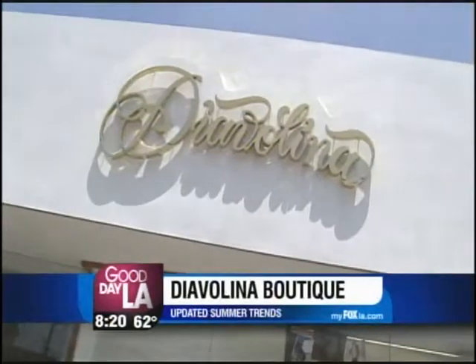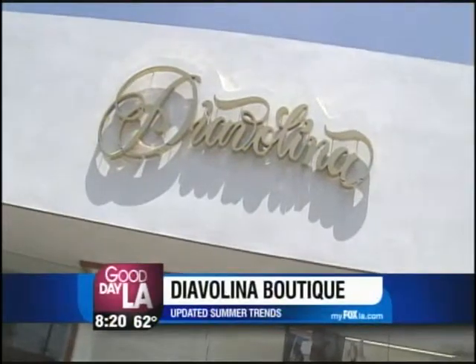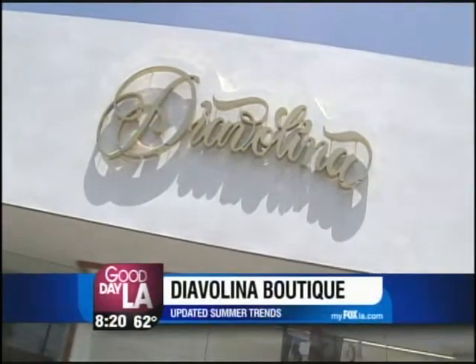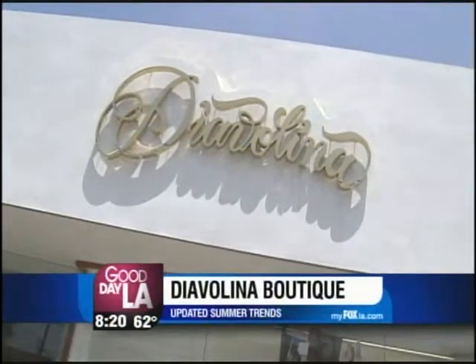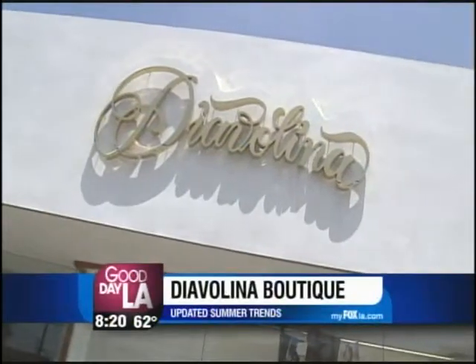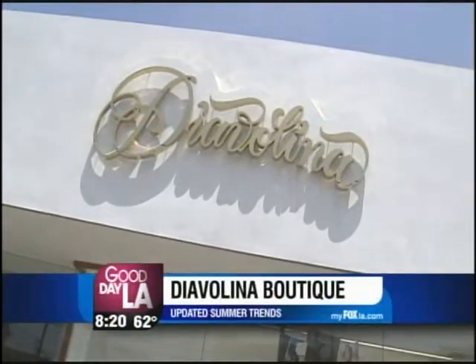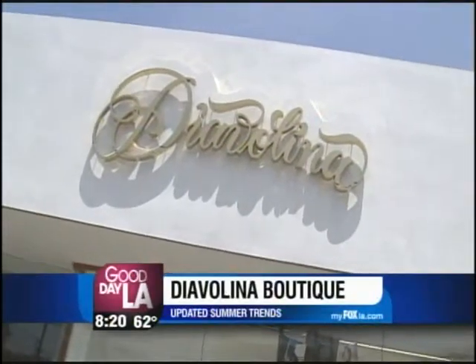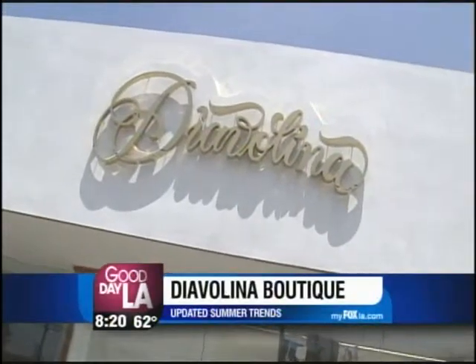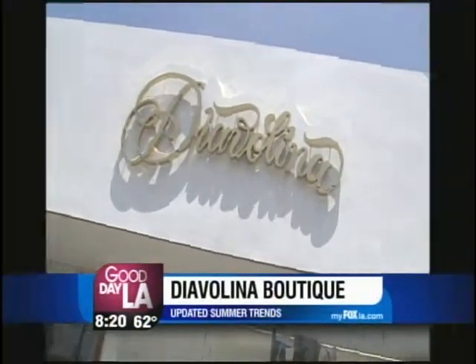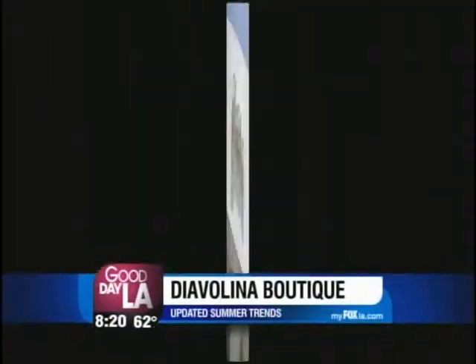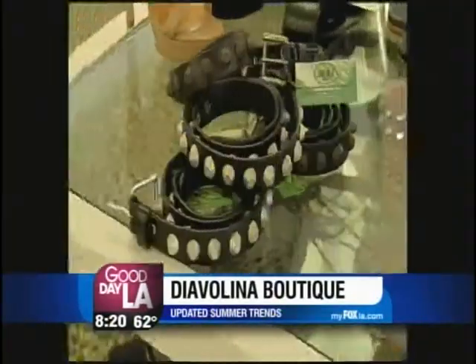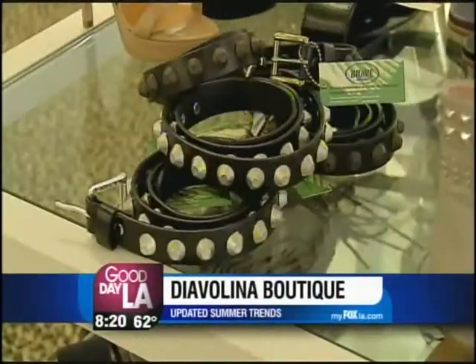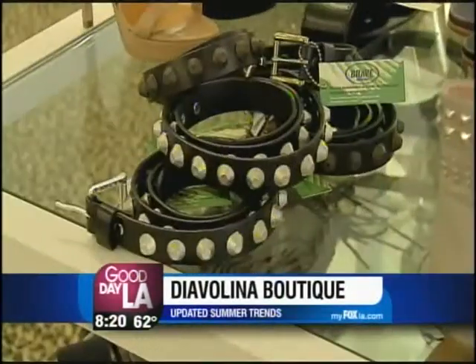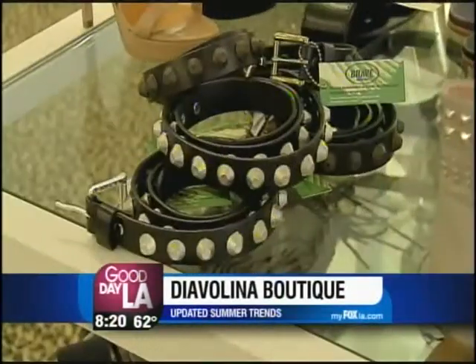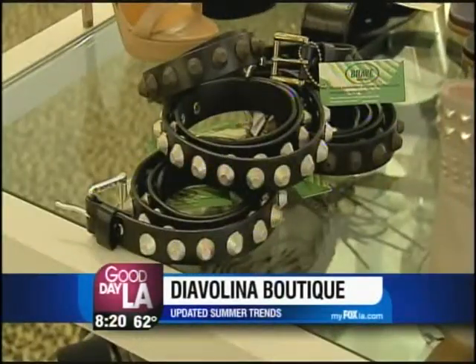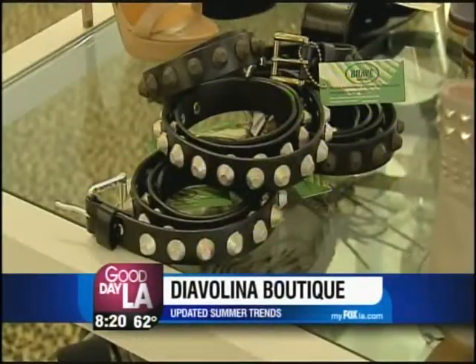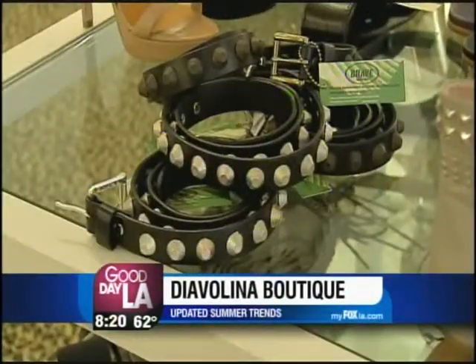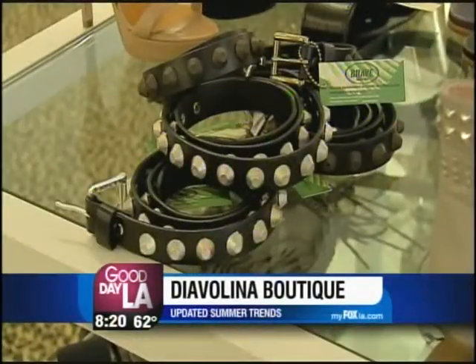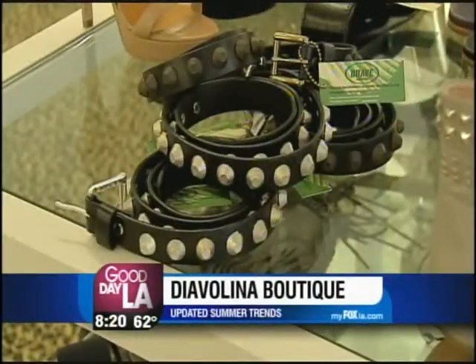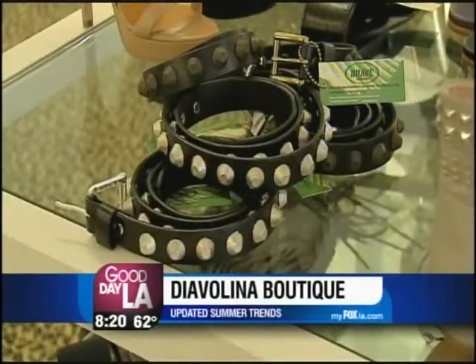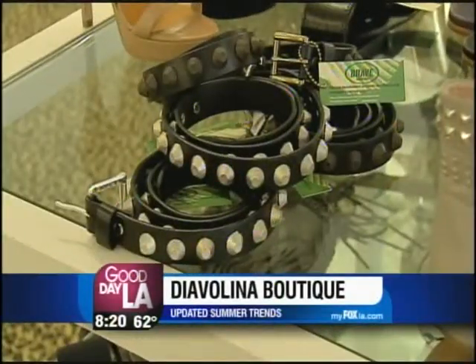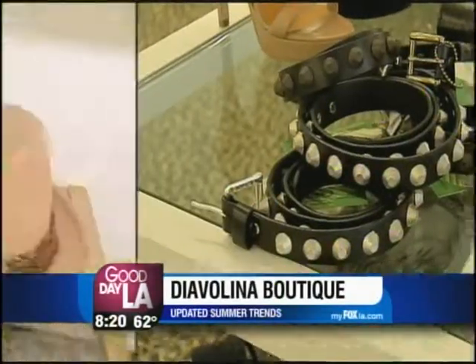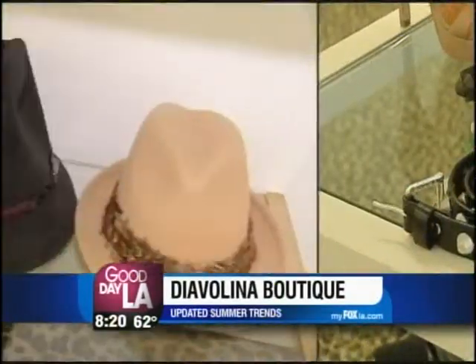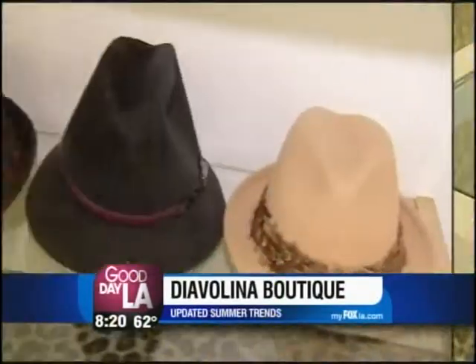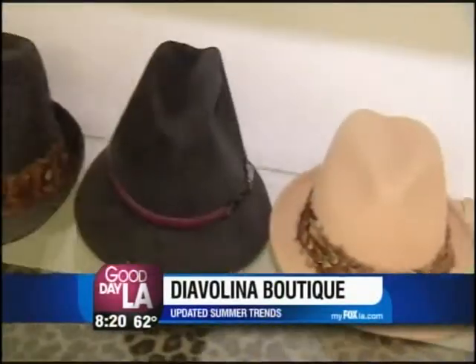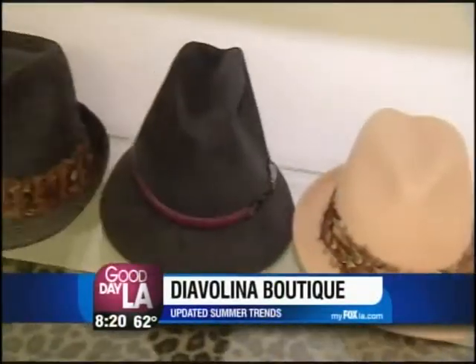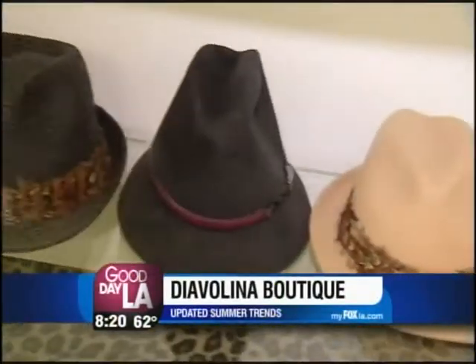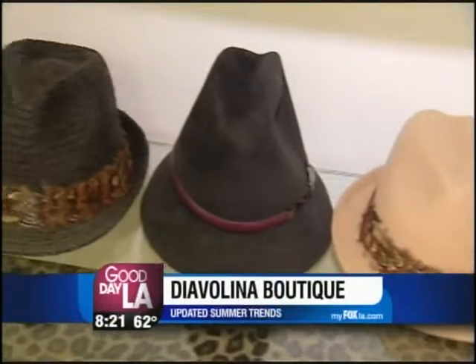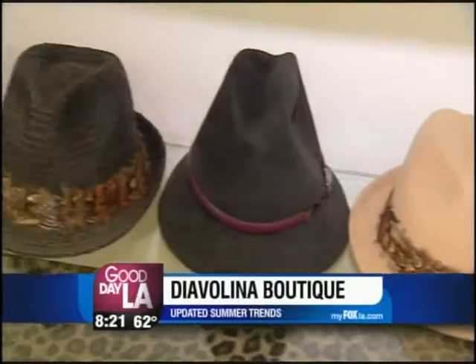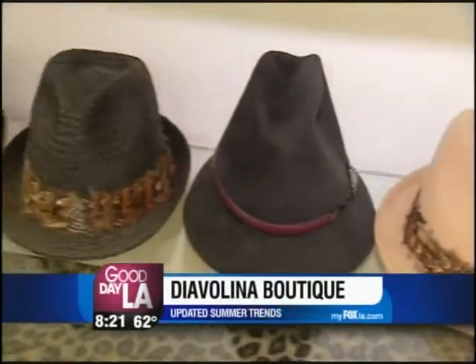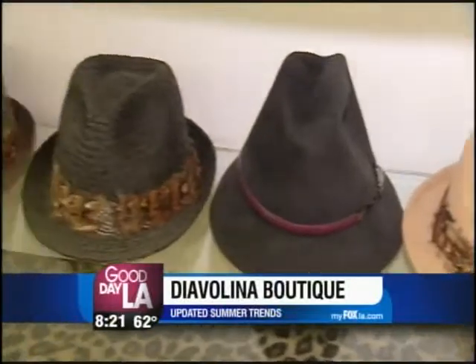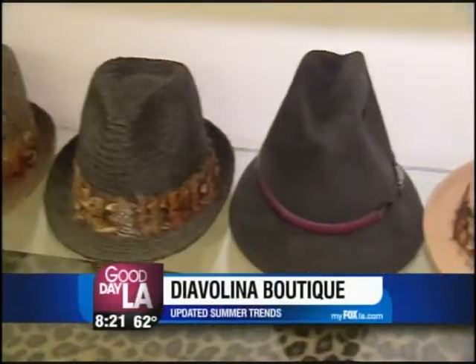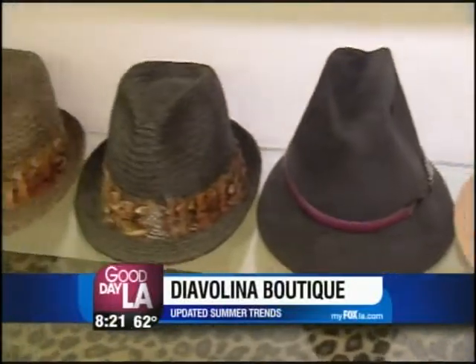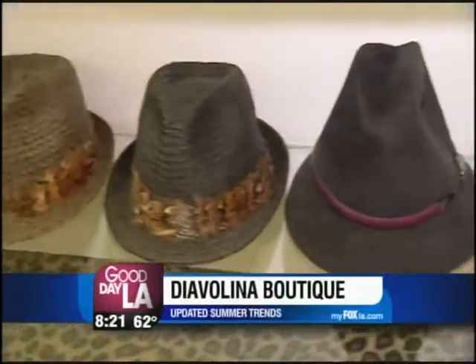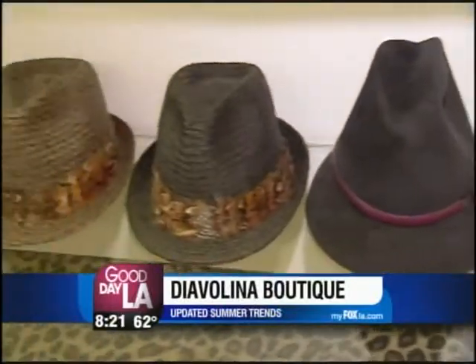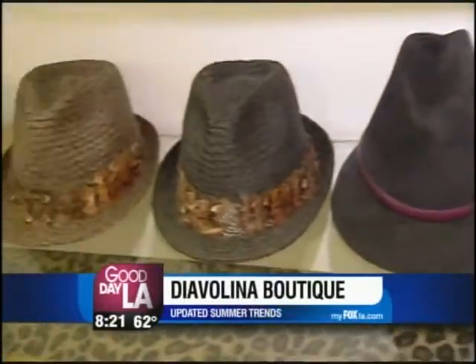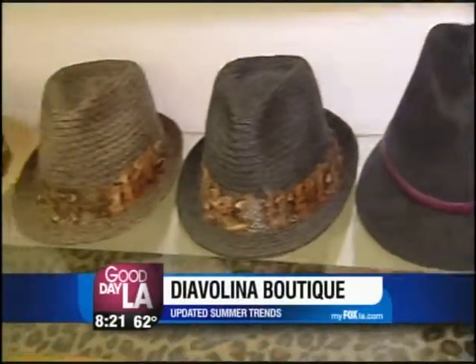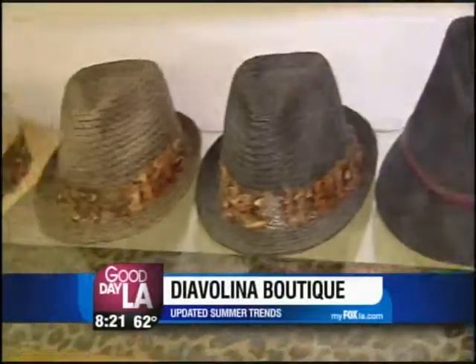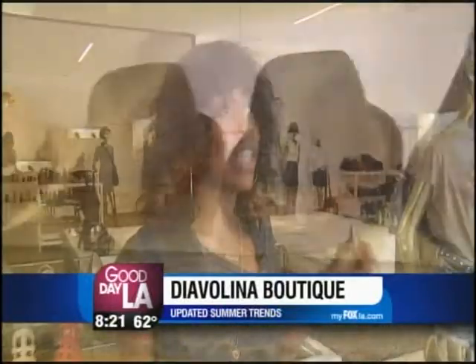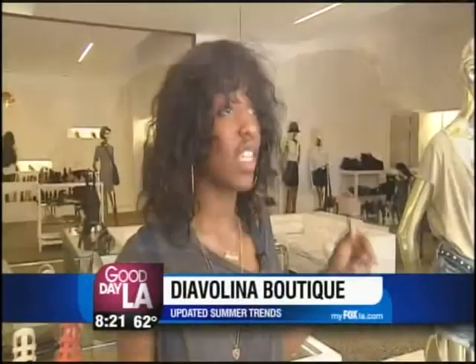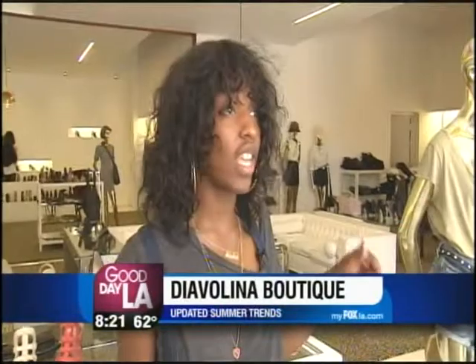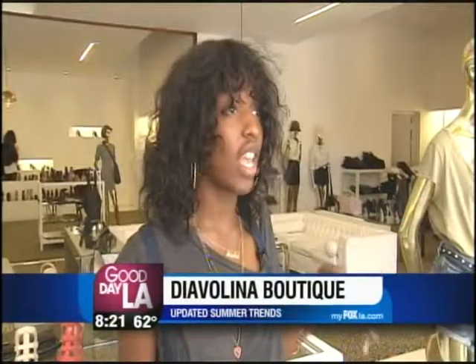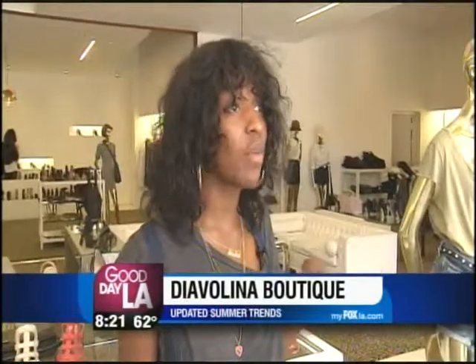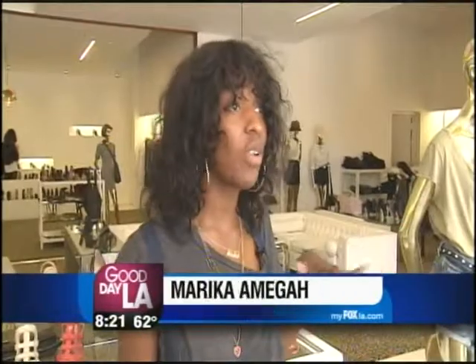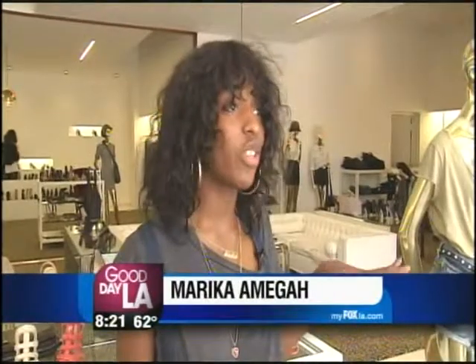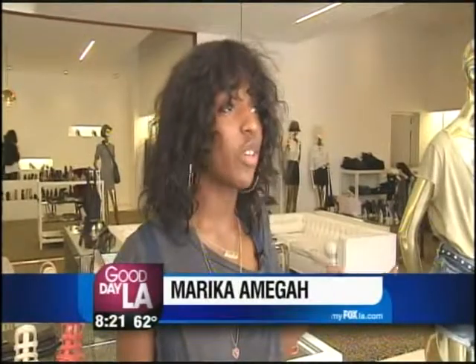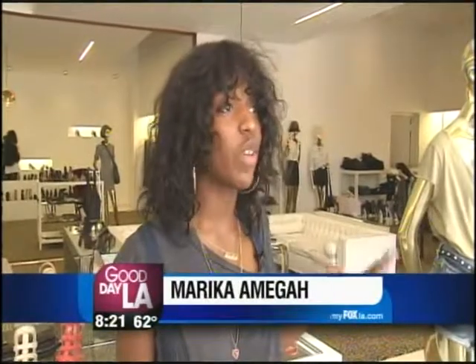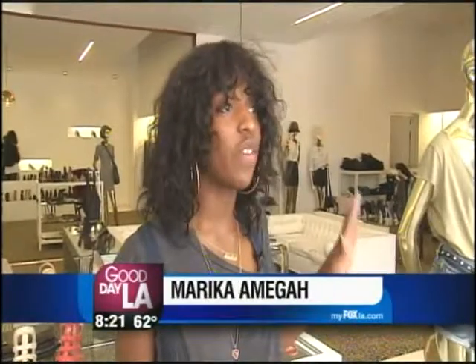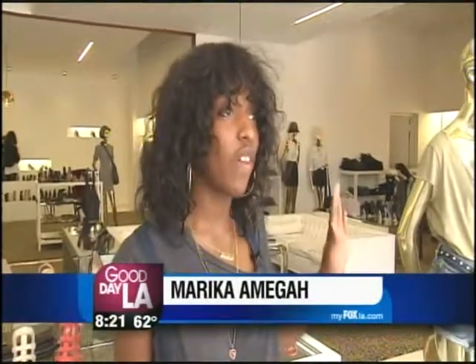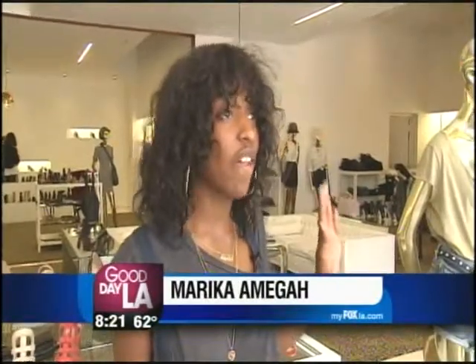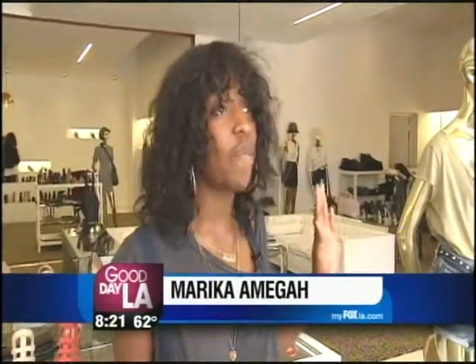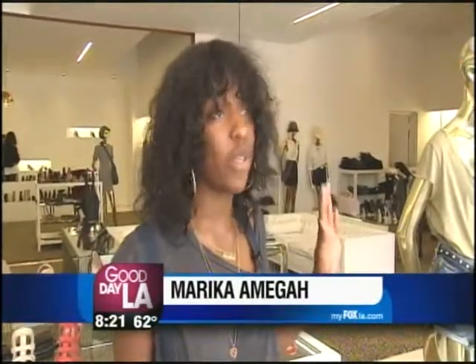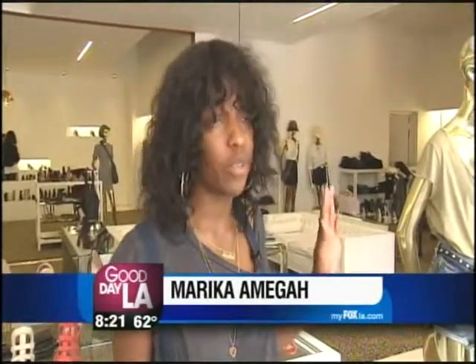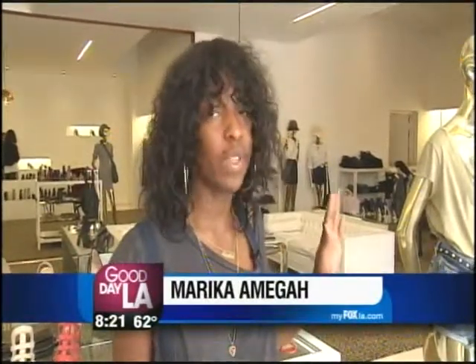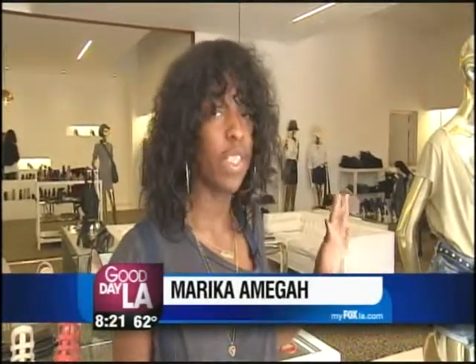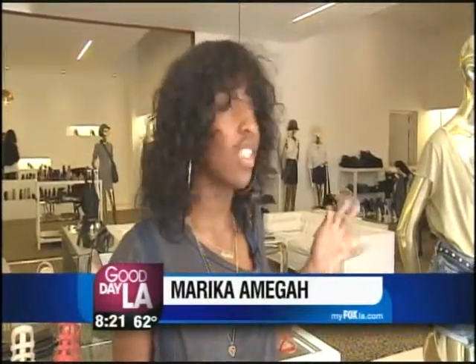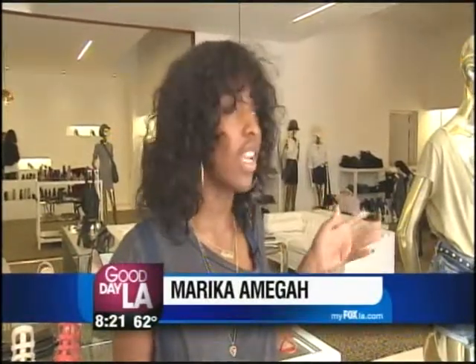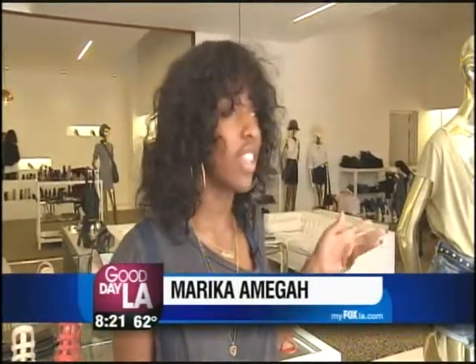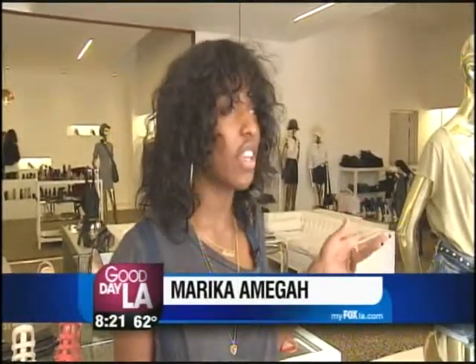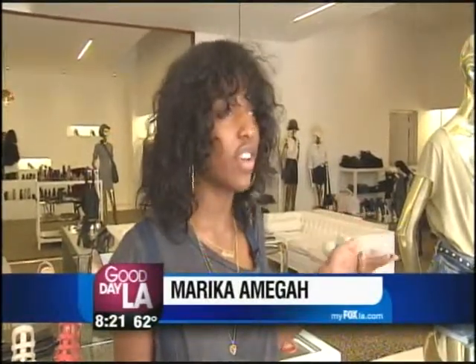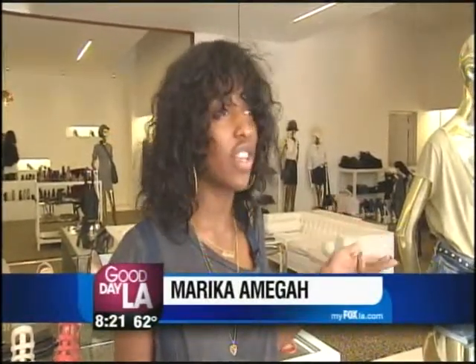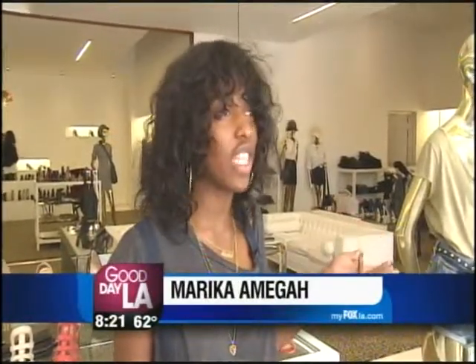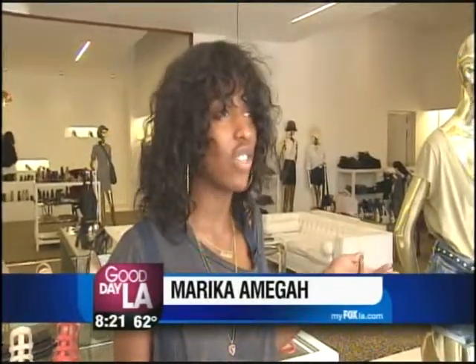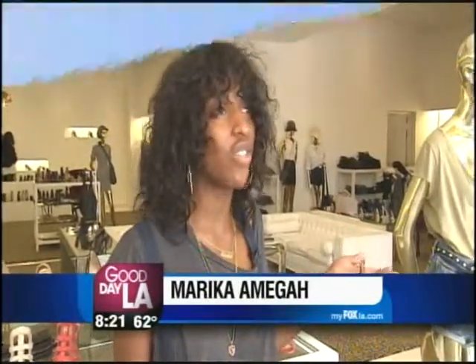Here at Diavelina, we have all of your major trends for summer under one roof. And today, I'm going to show you the five major pieces that I think are essential.